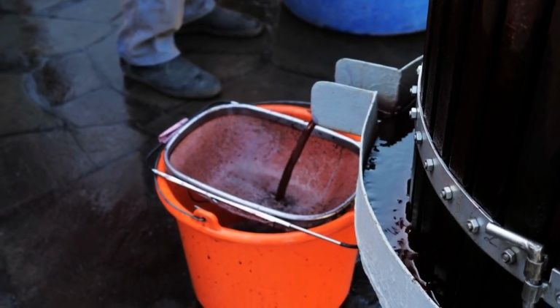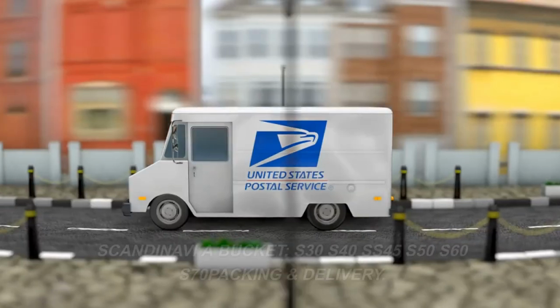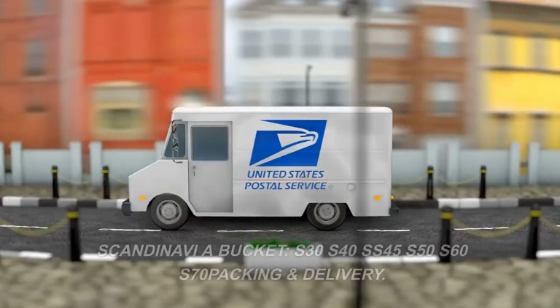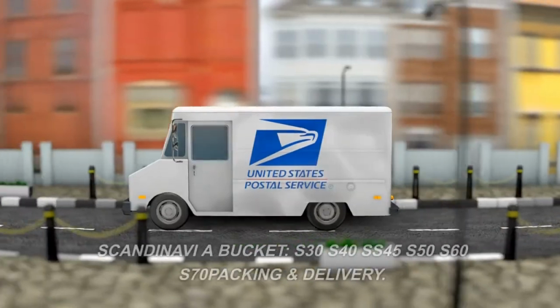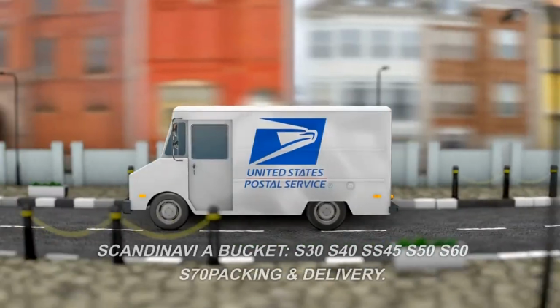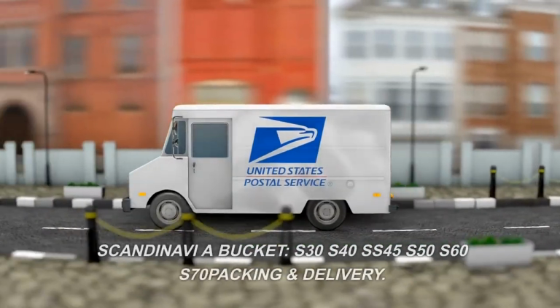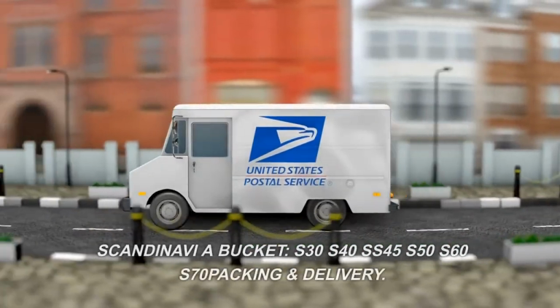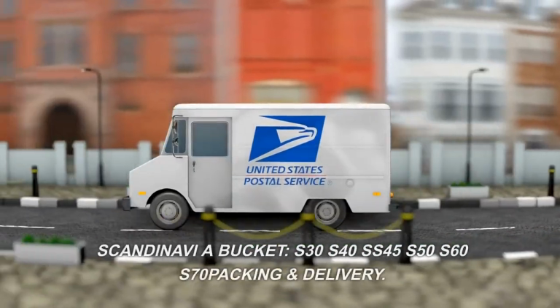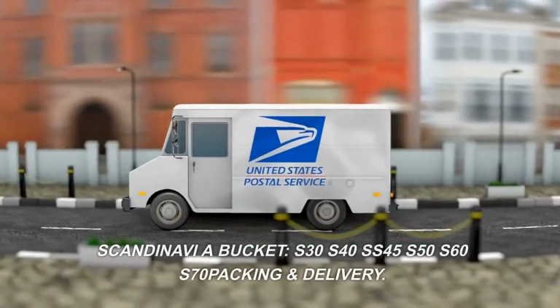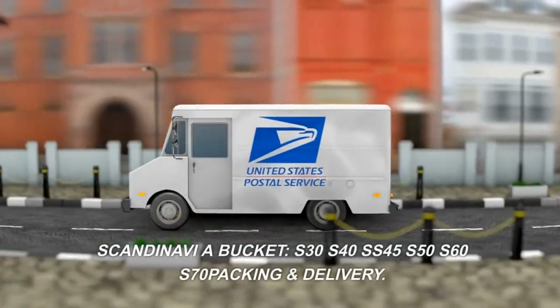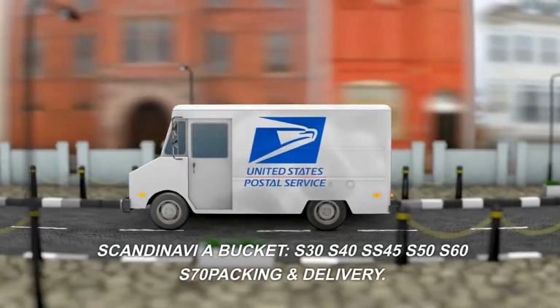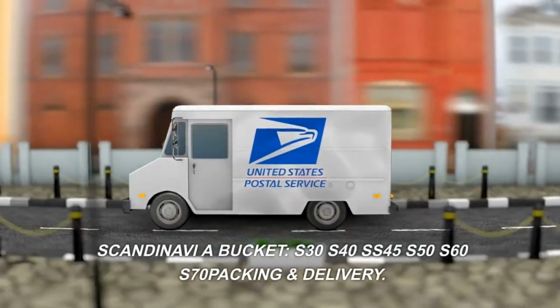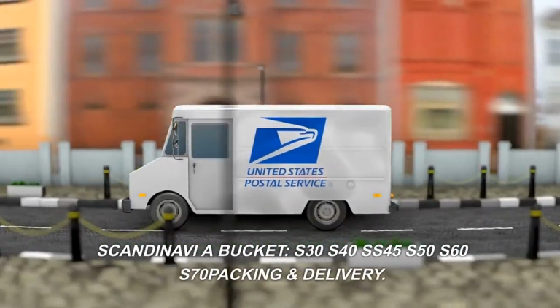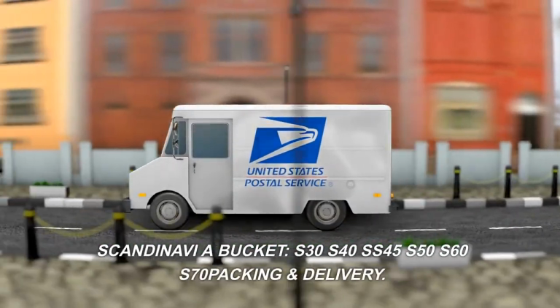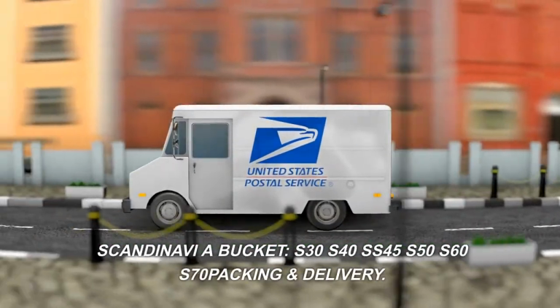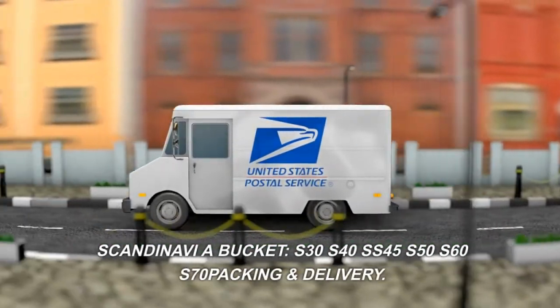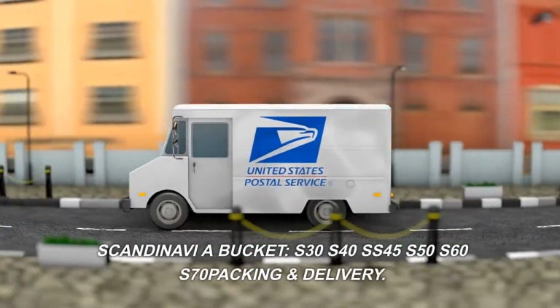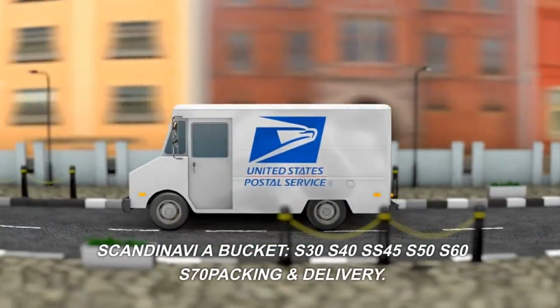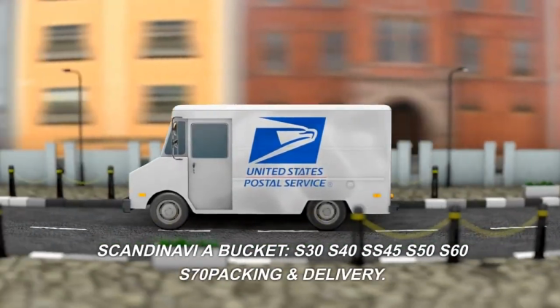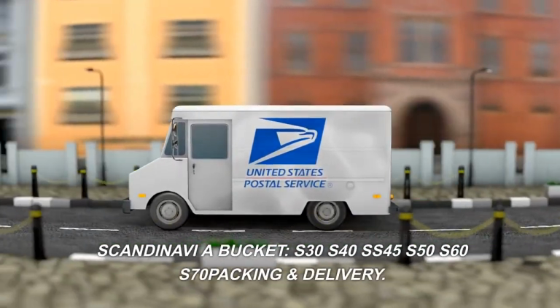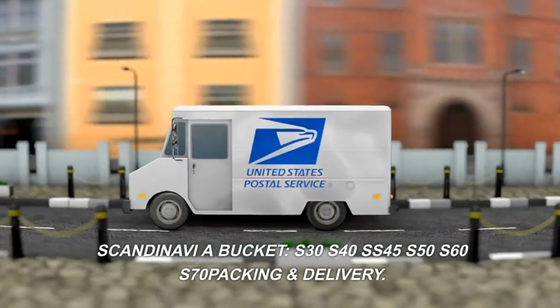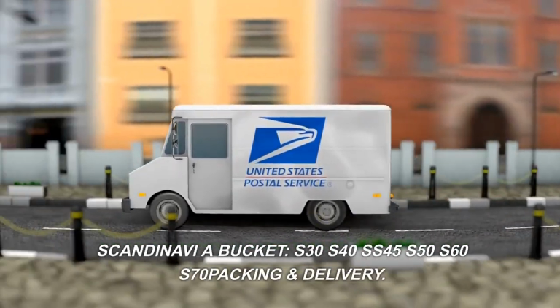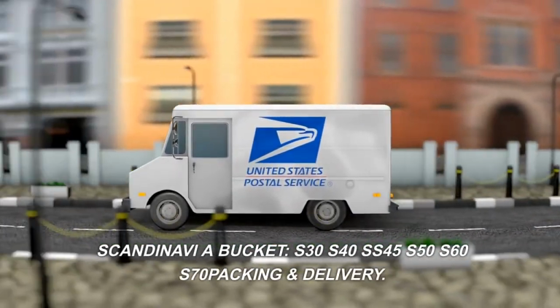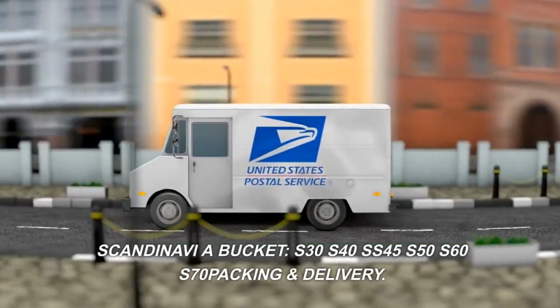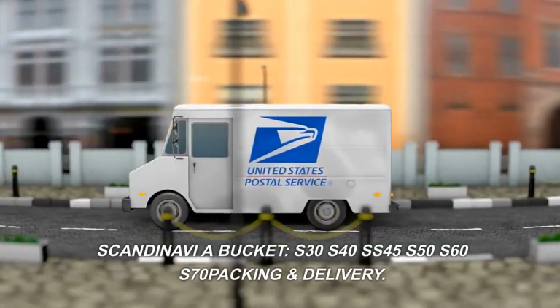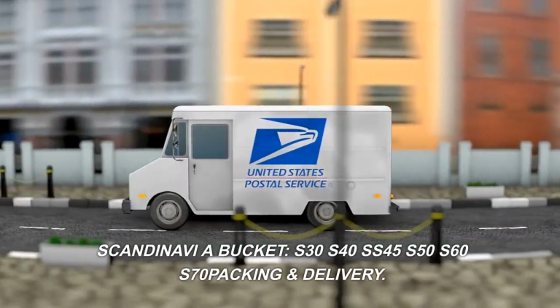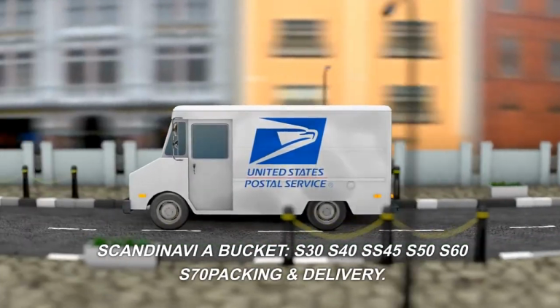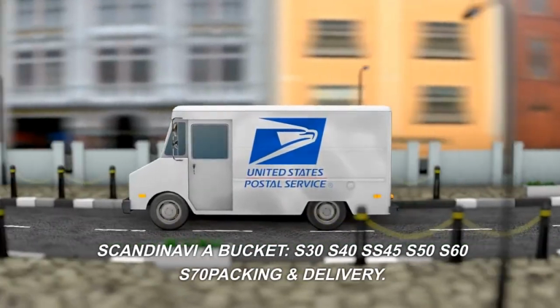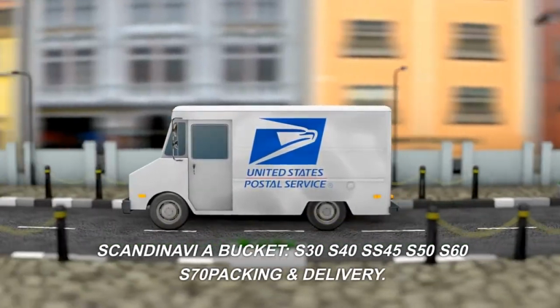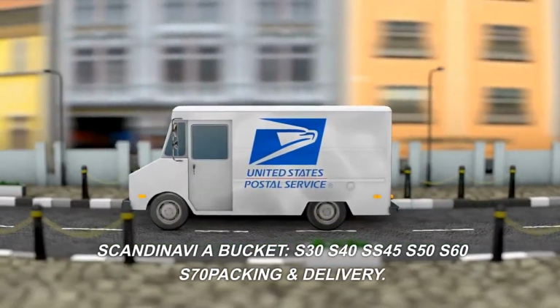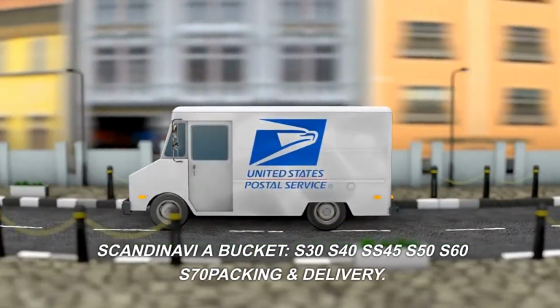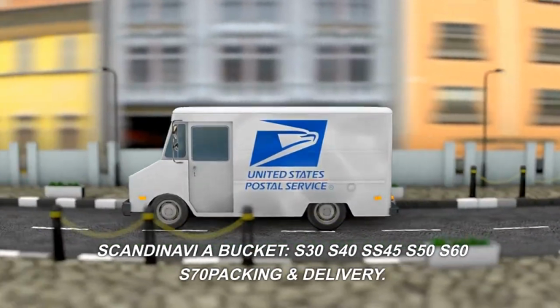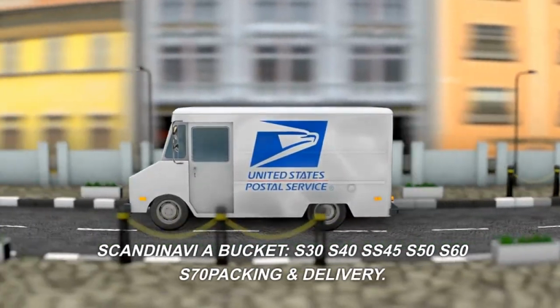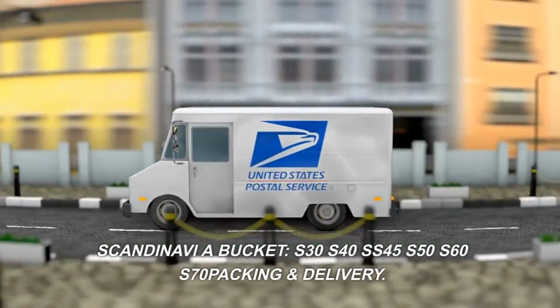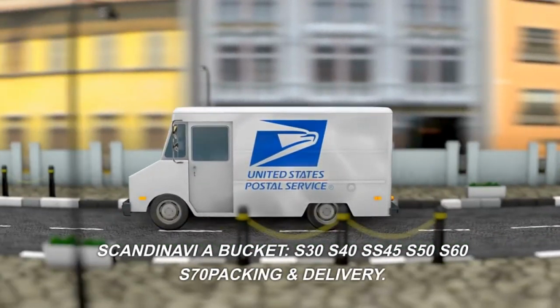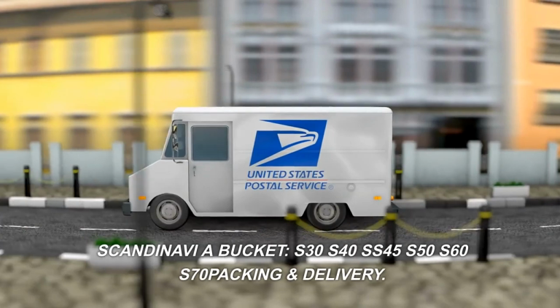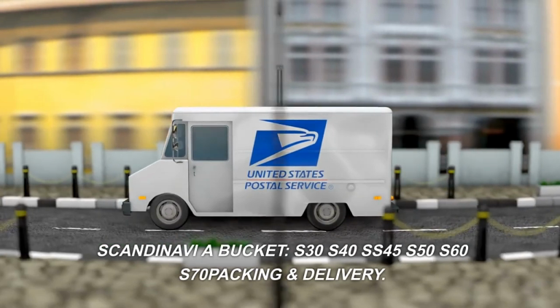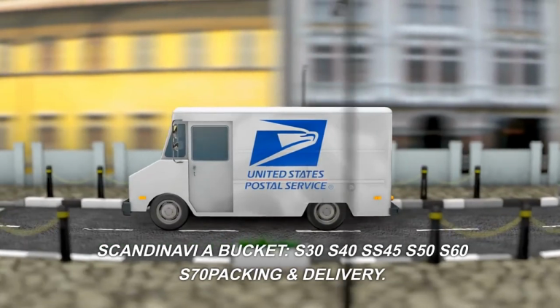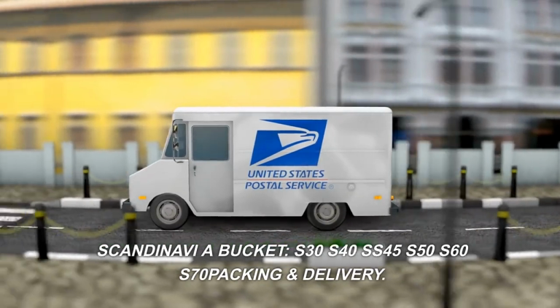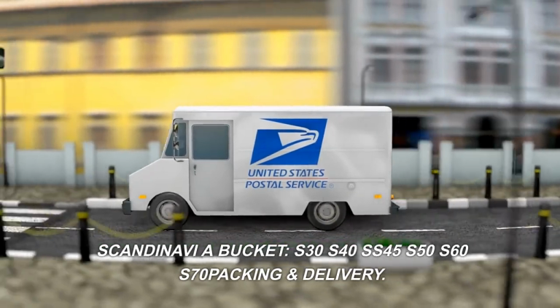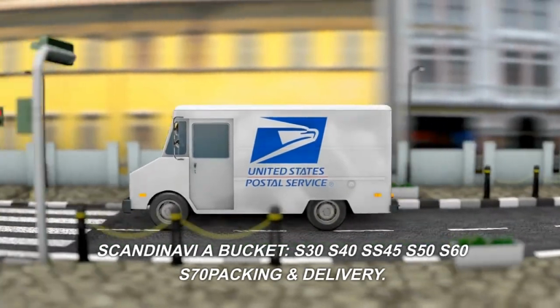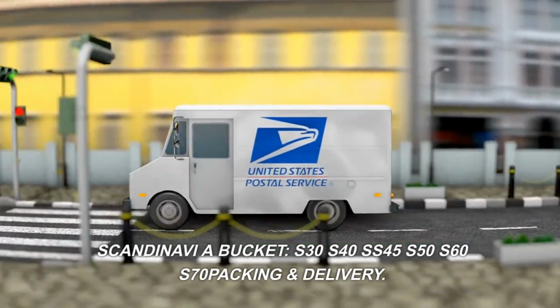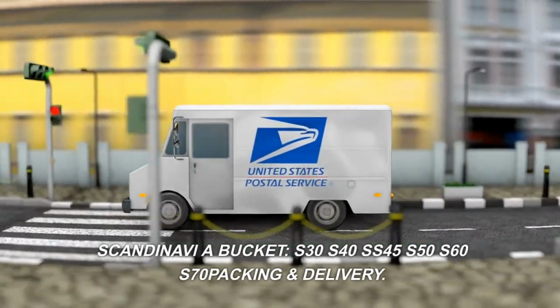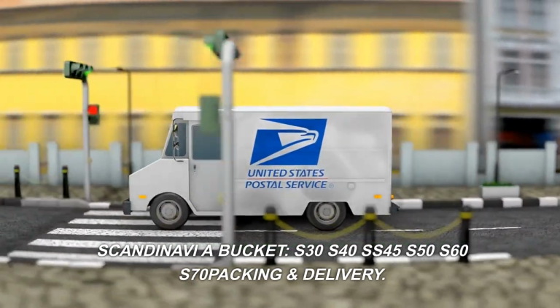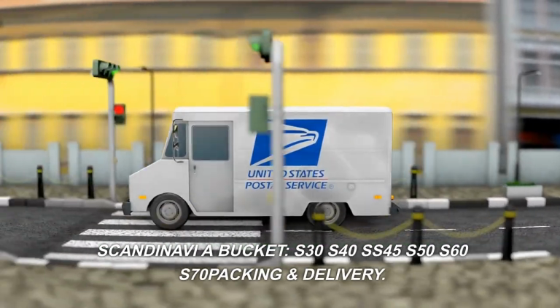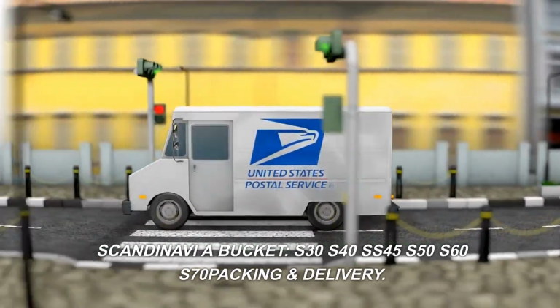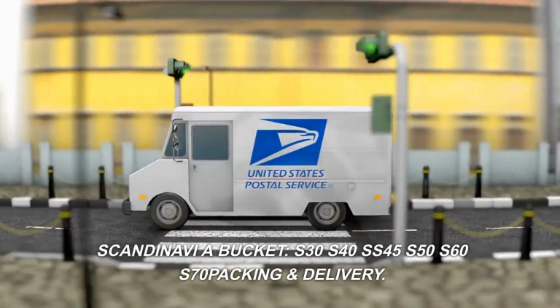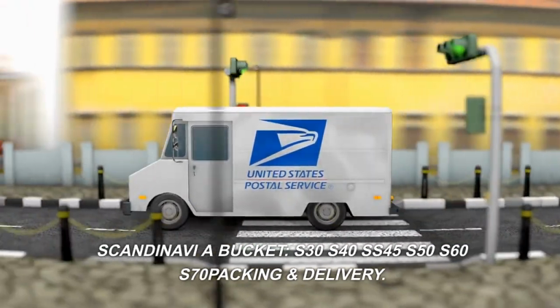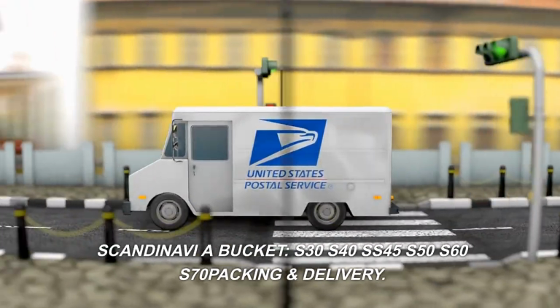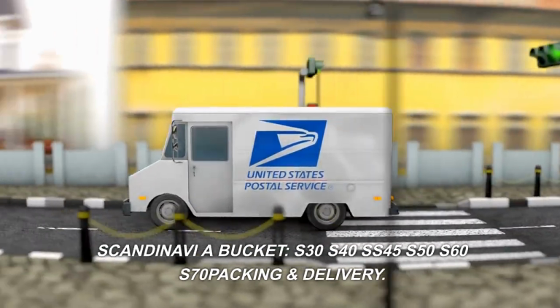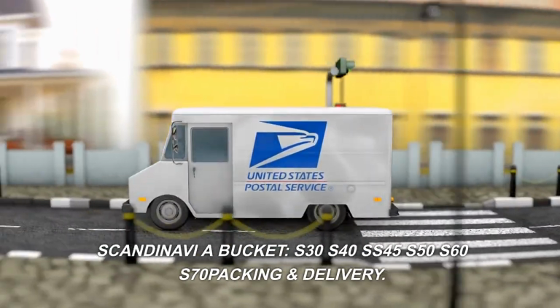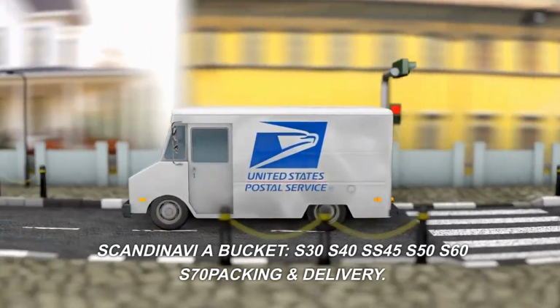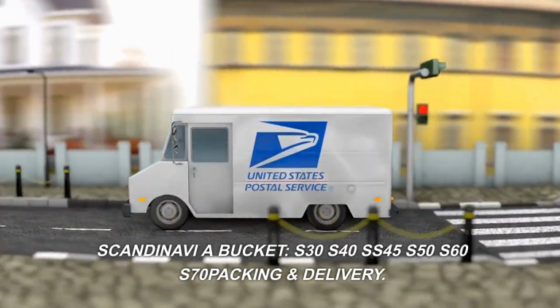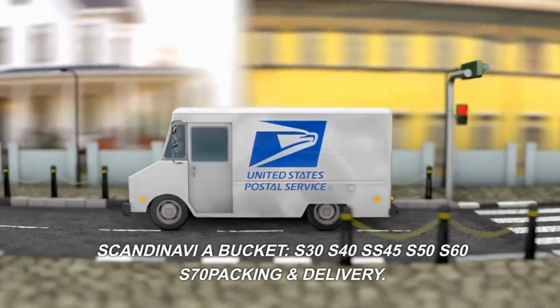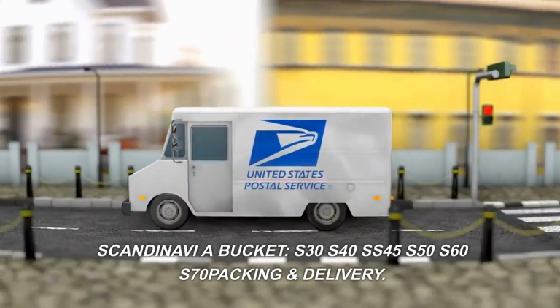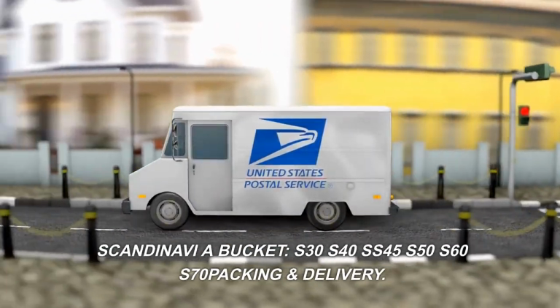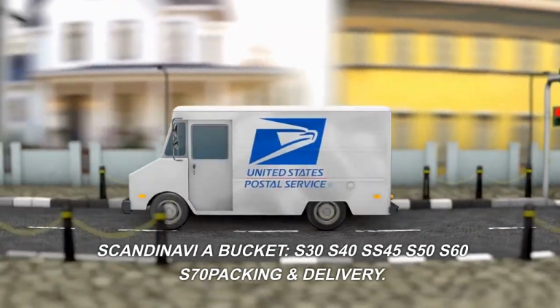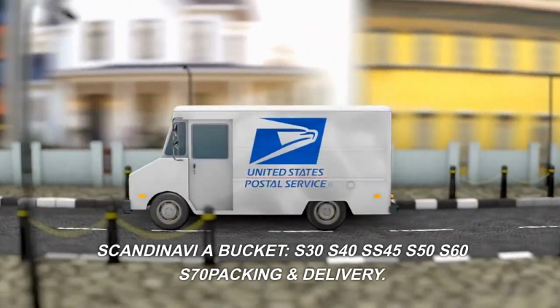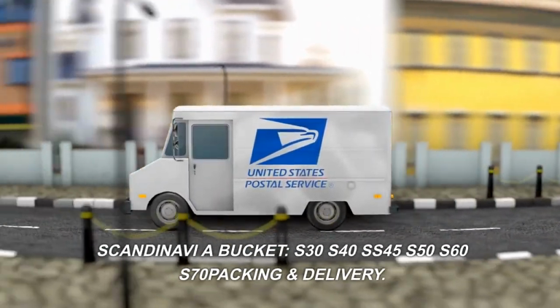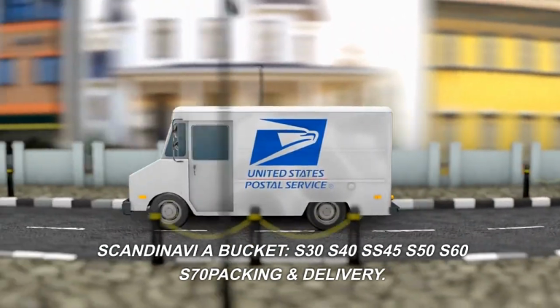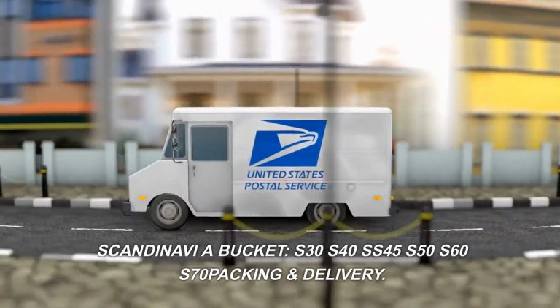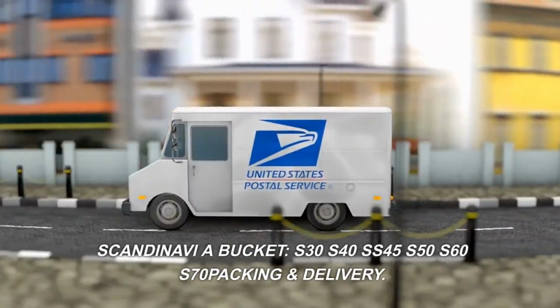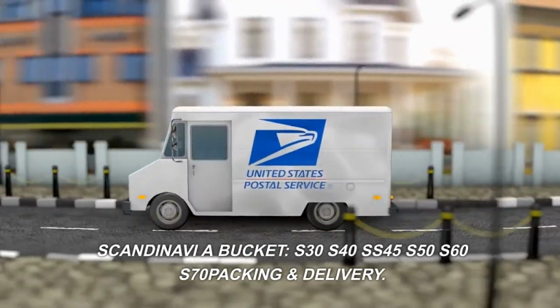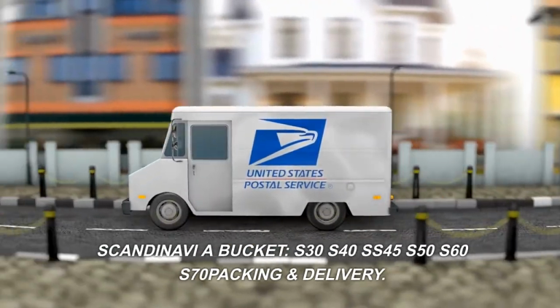Scandinavia Bucket: S30, S40, SS45, S50, S60, S70.